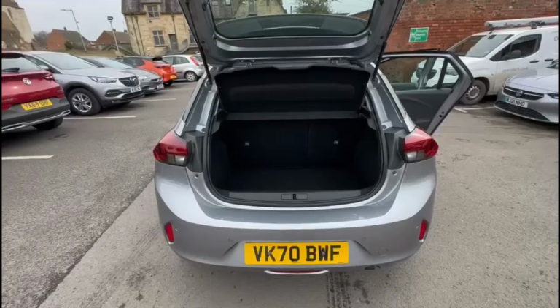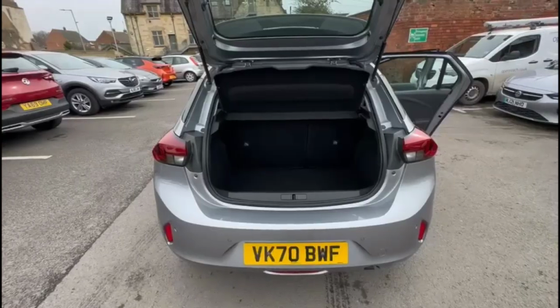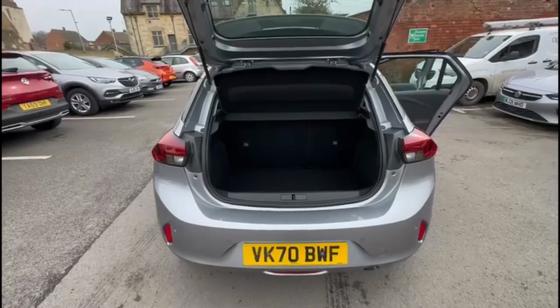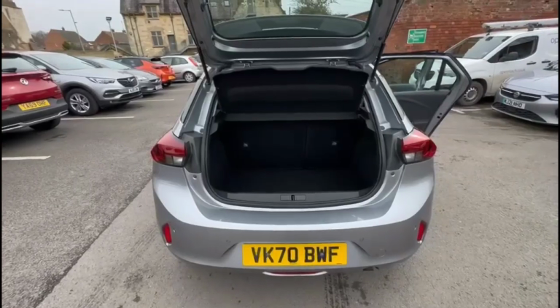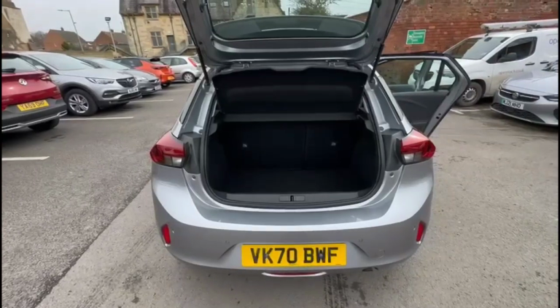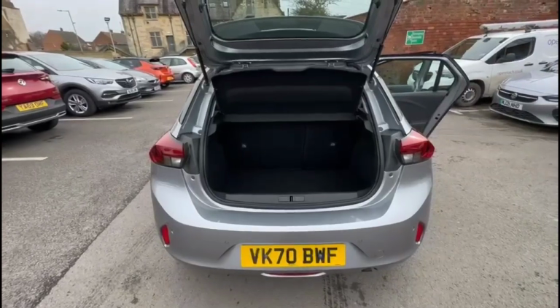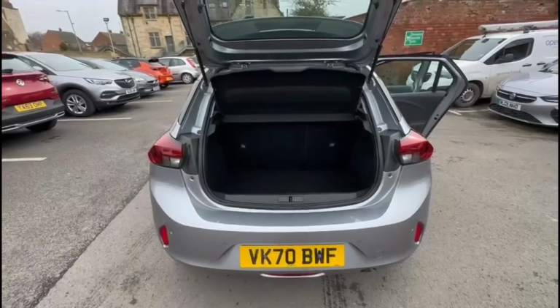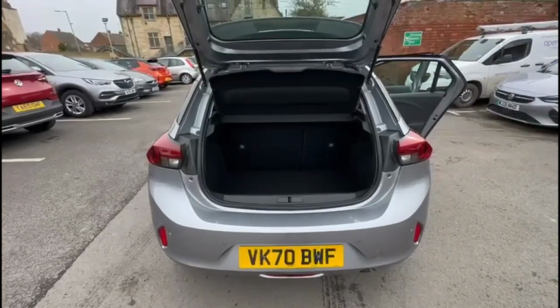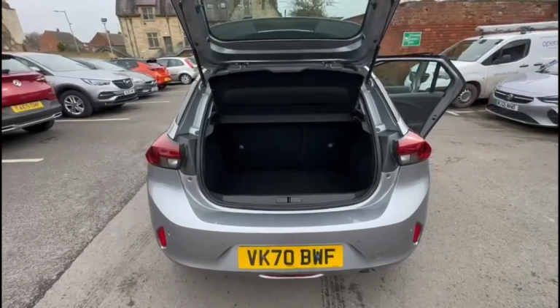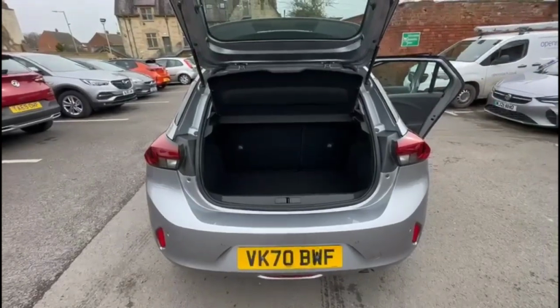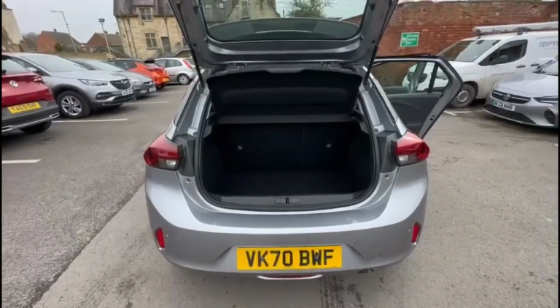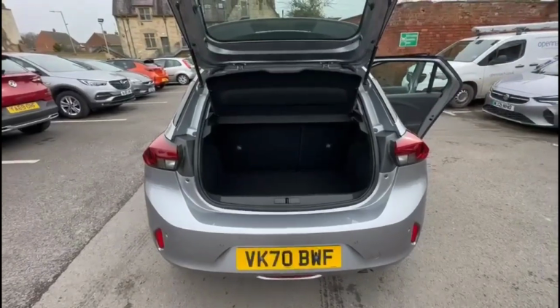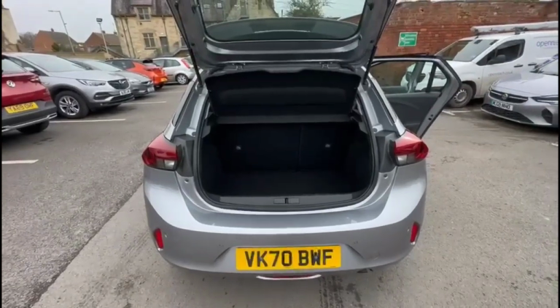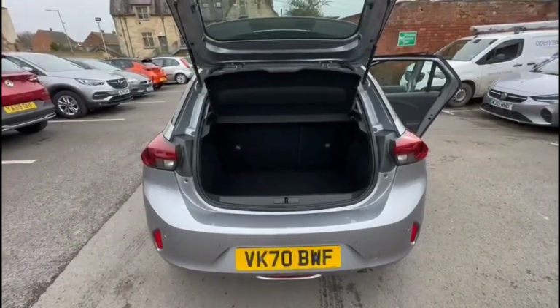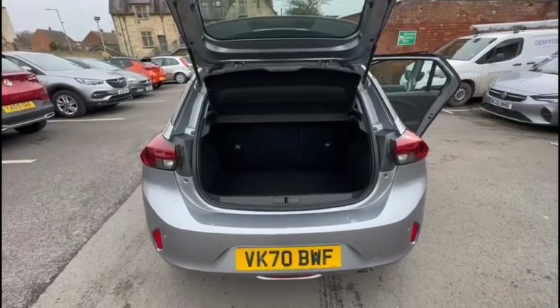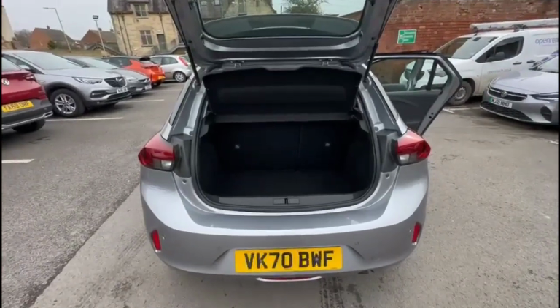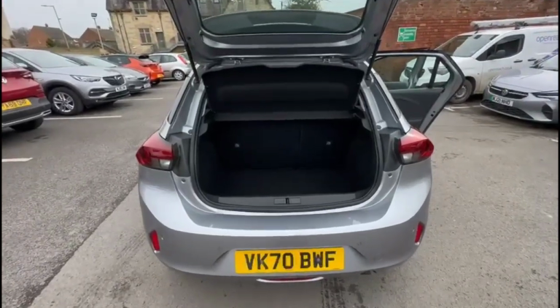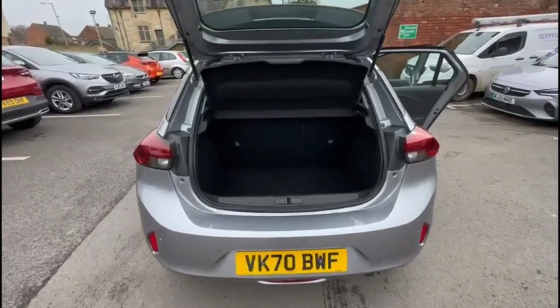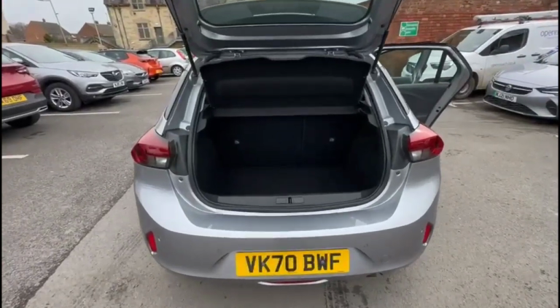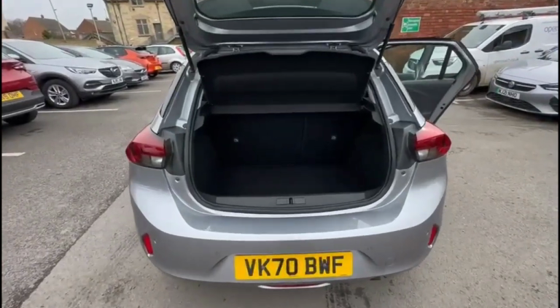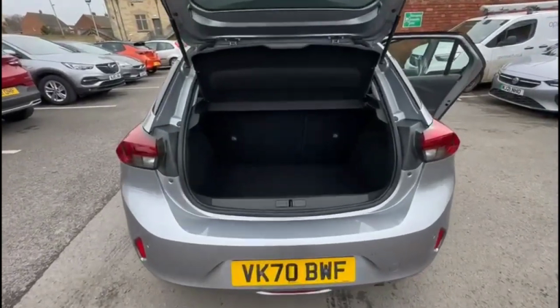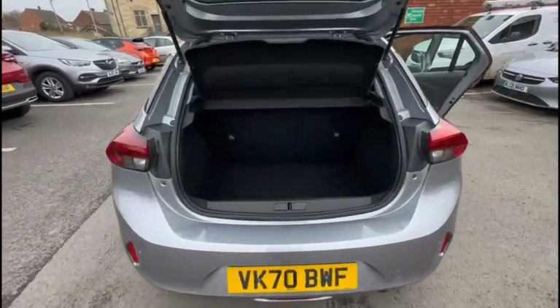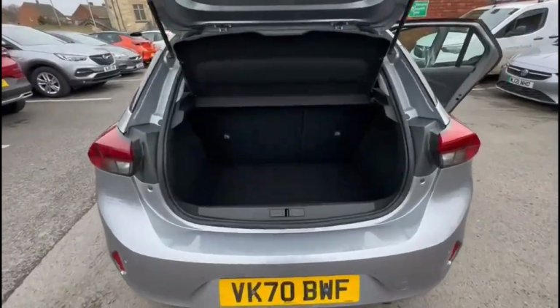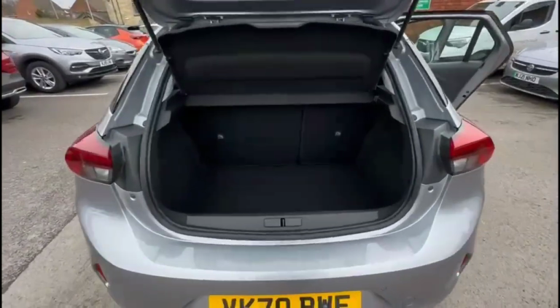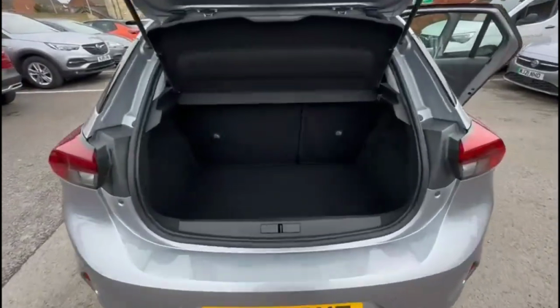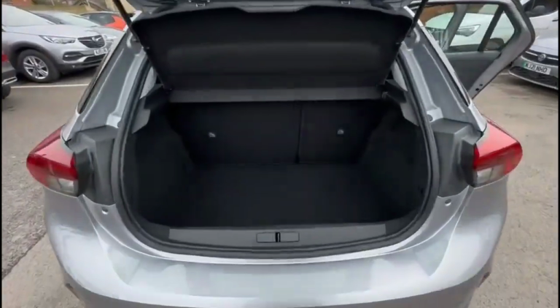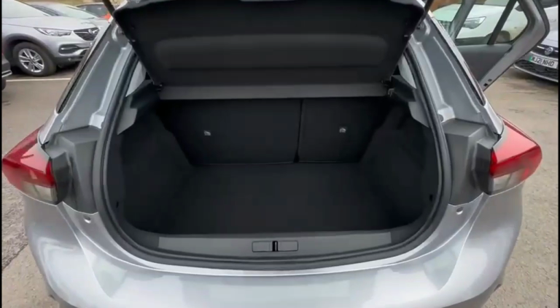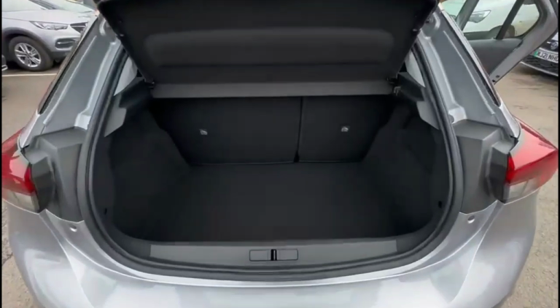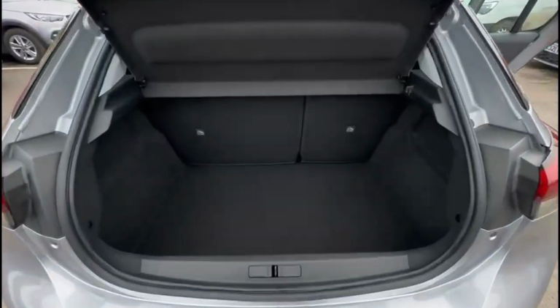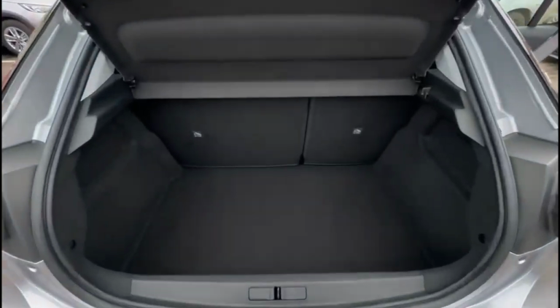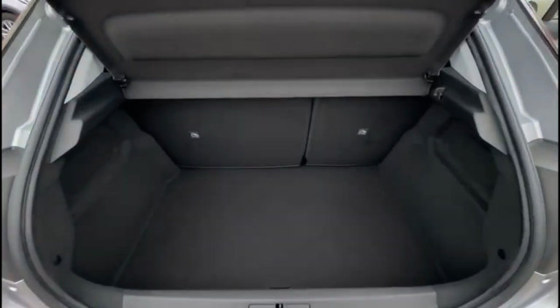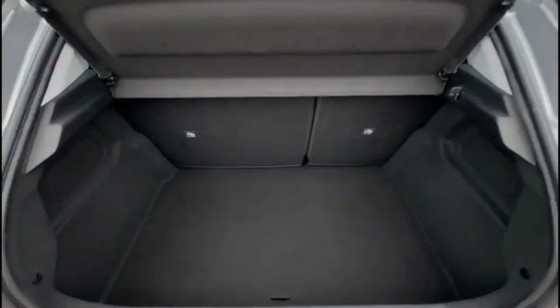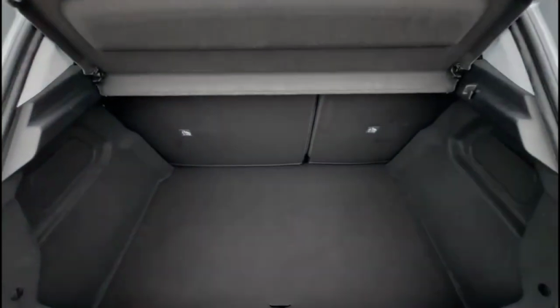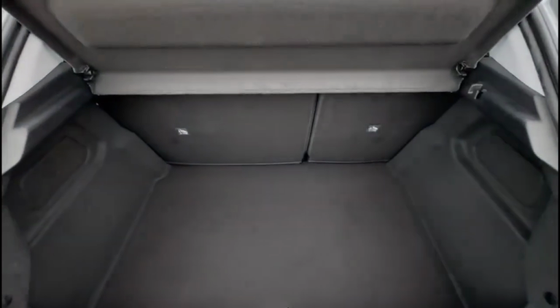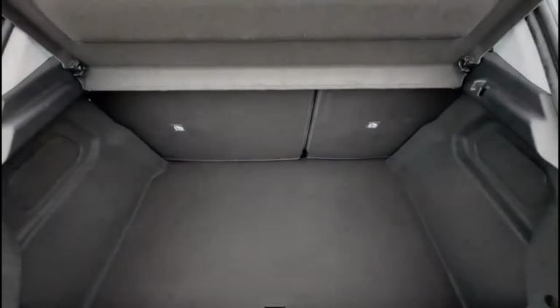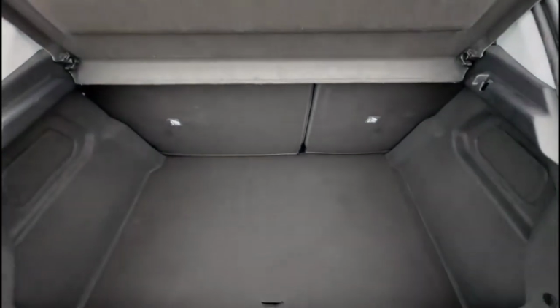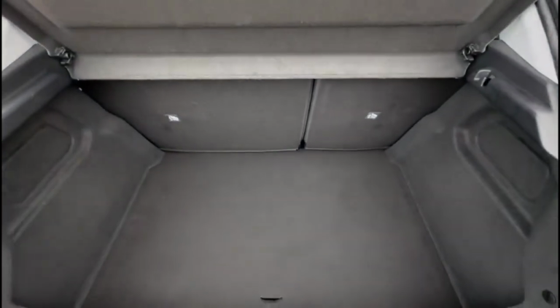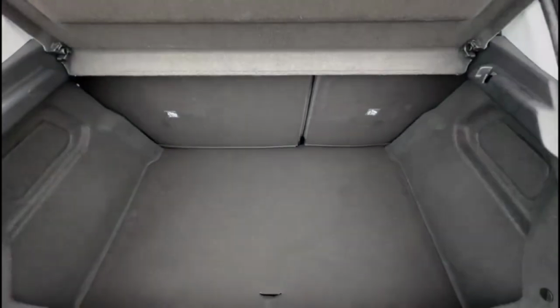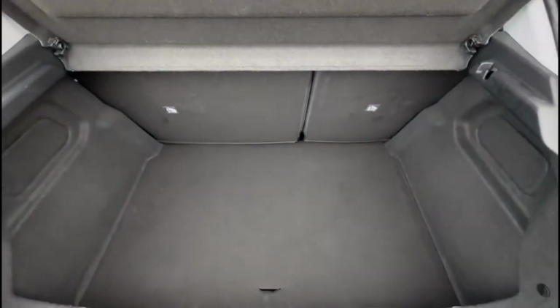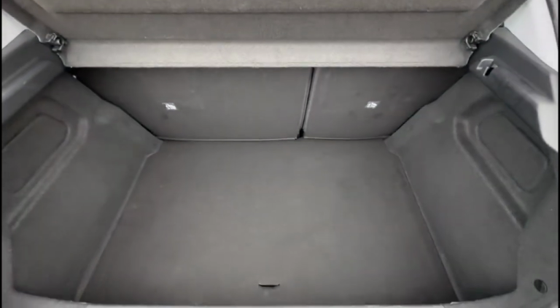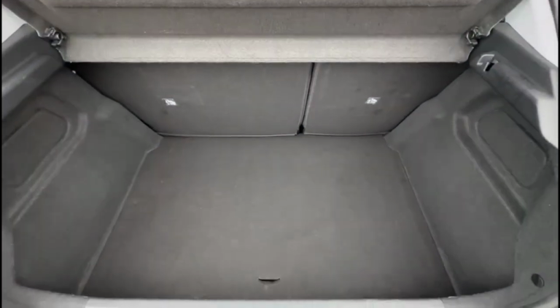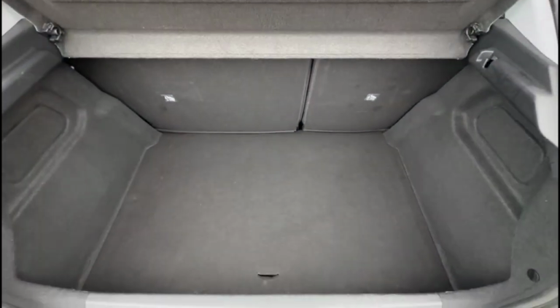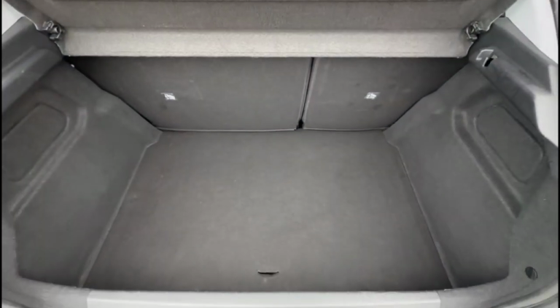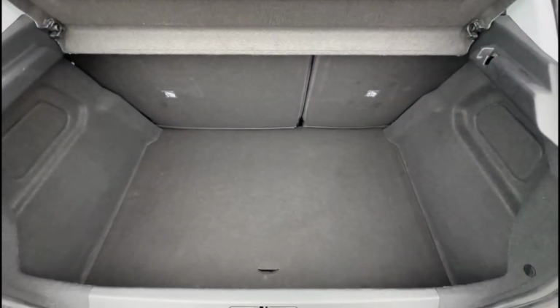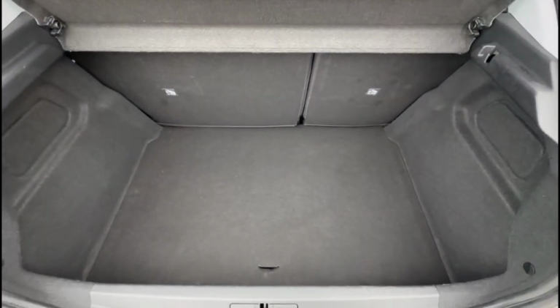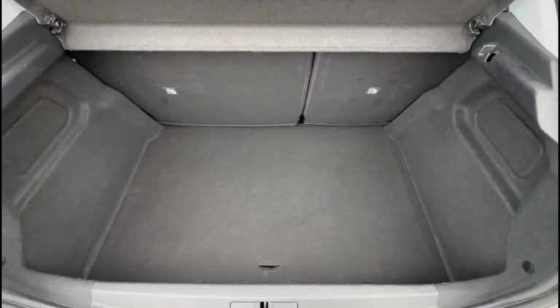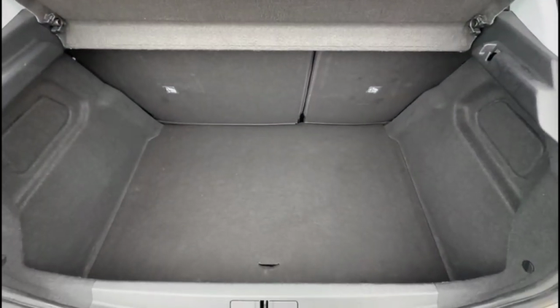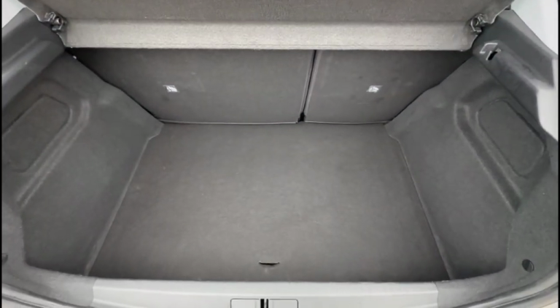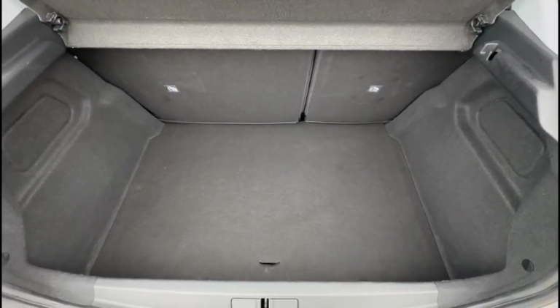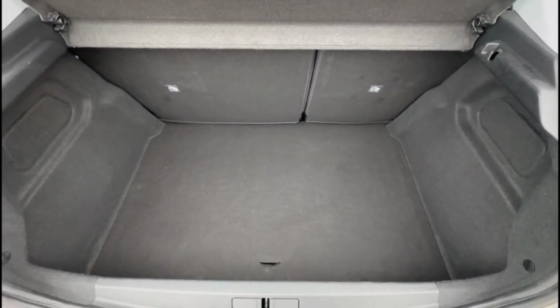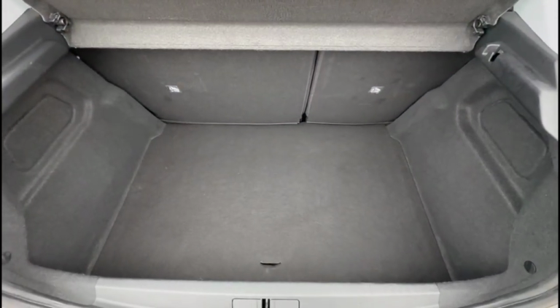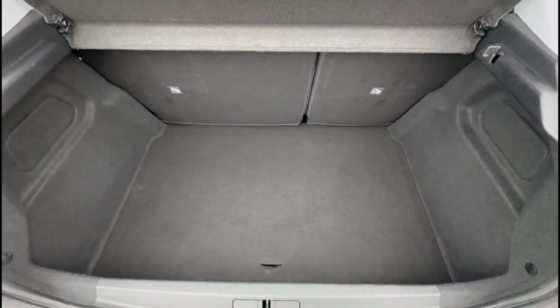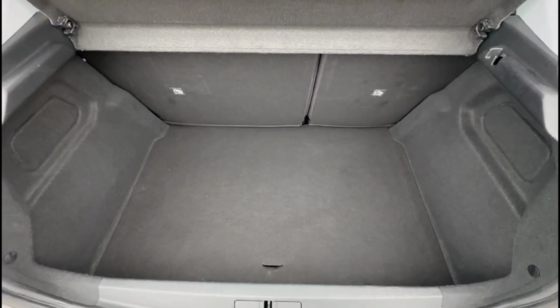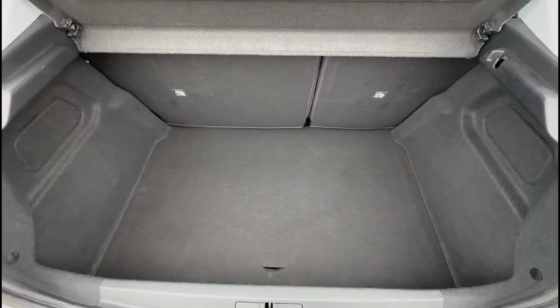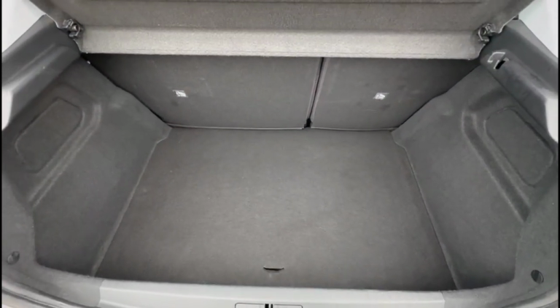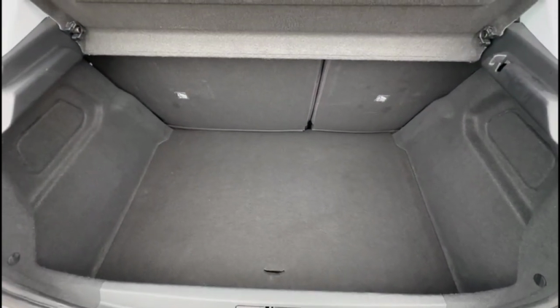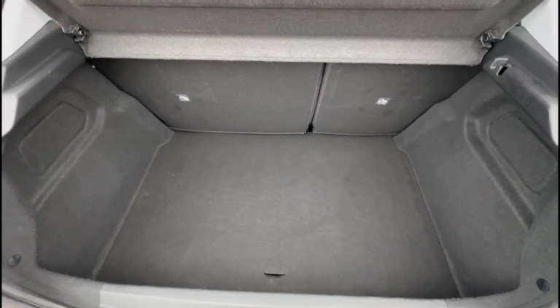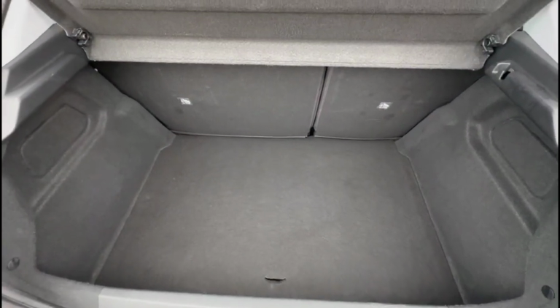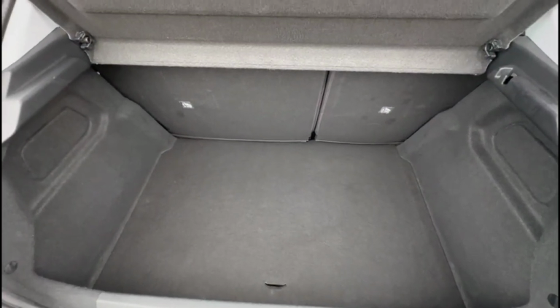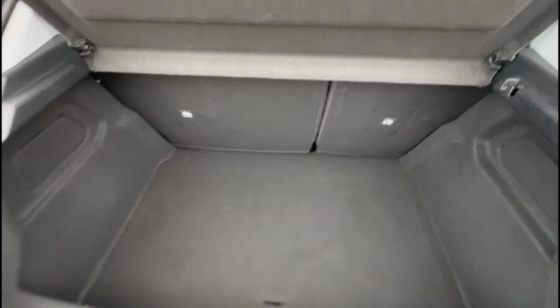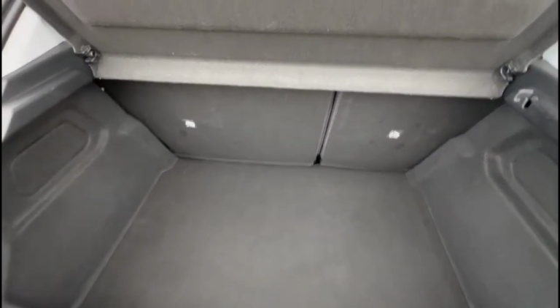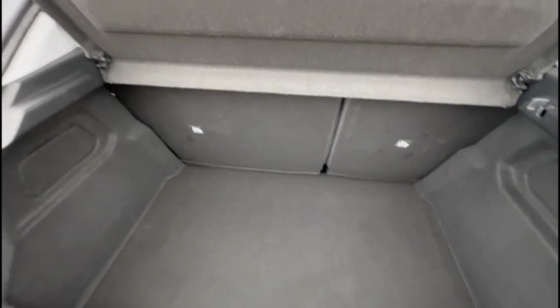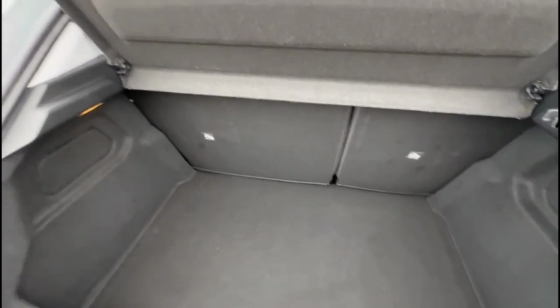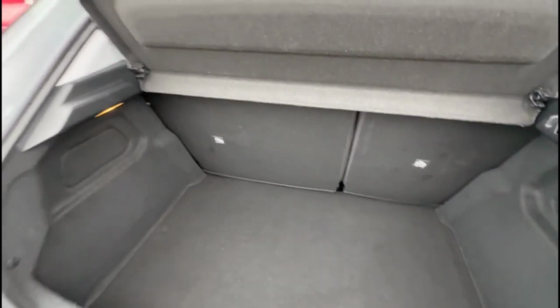With the tailgate open, here's a spacious boot with 60-40 split folding rear seats plus load lashing fixings.